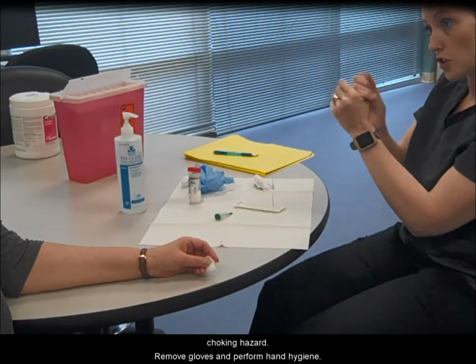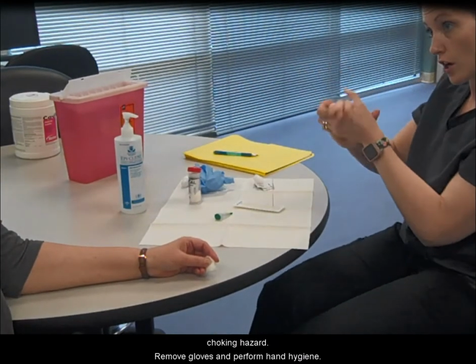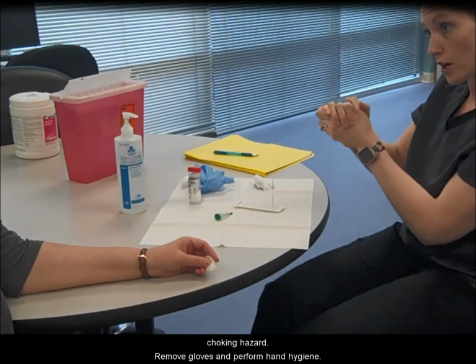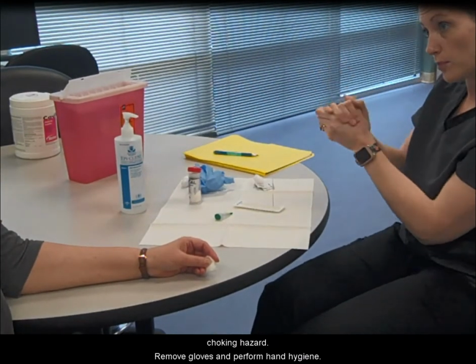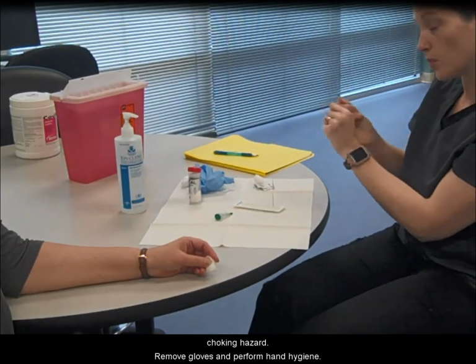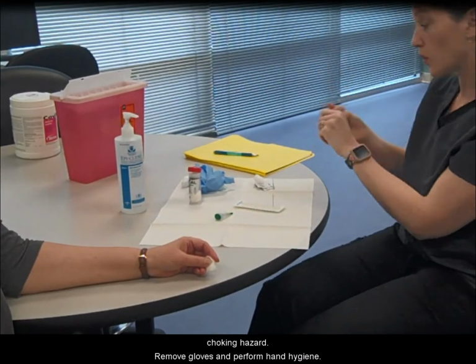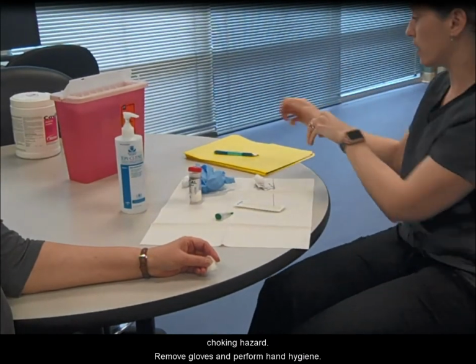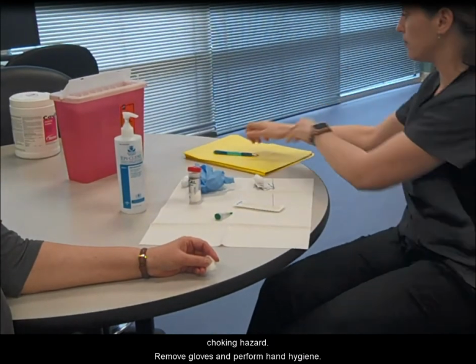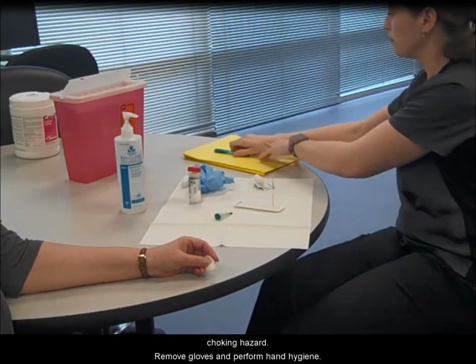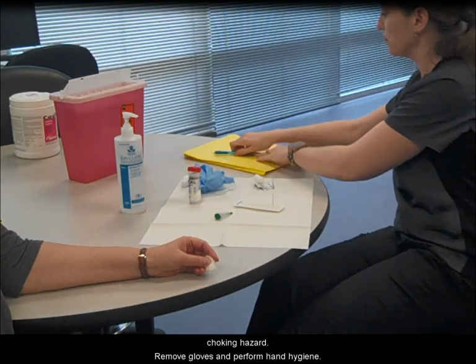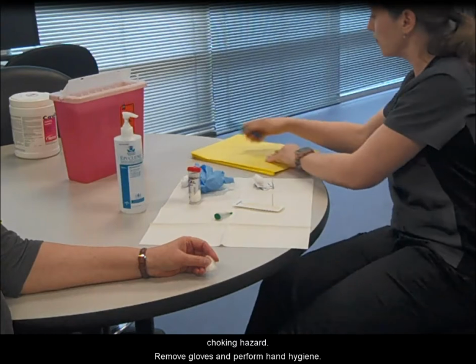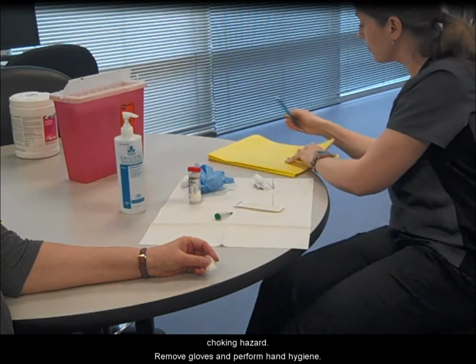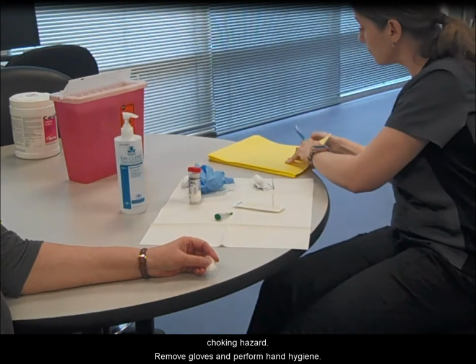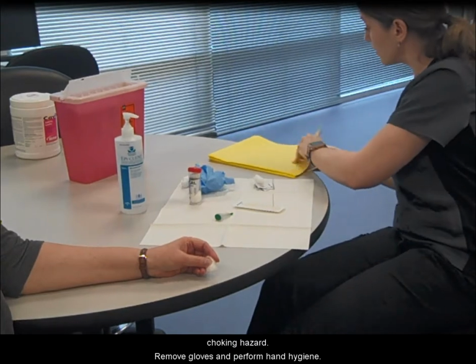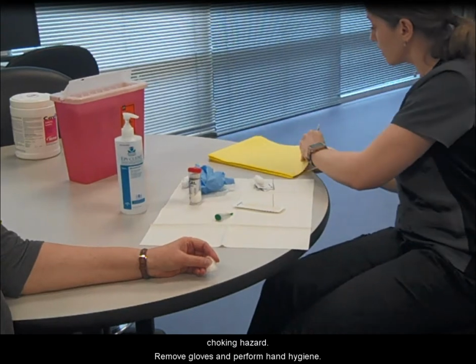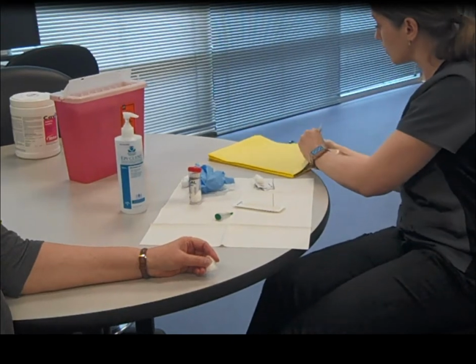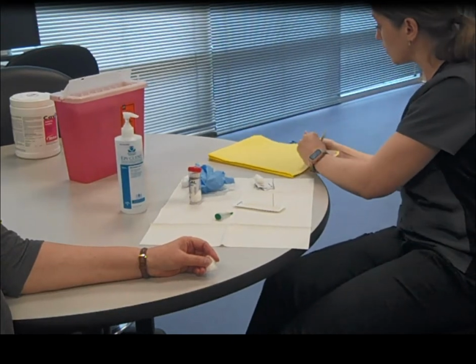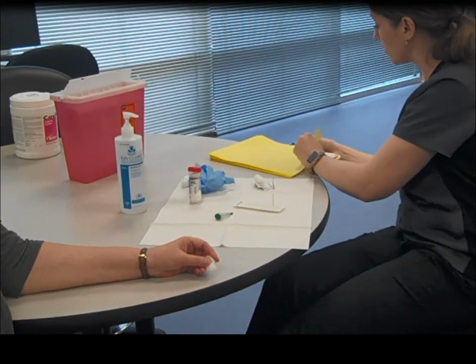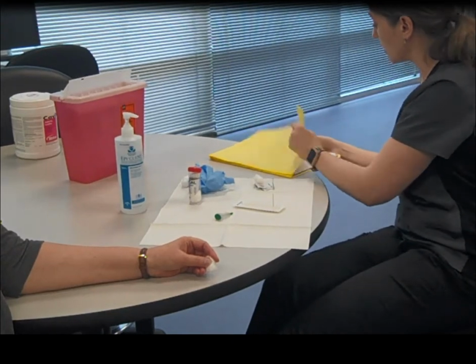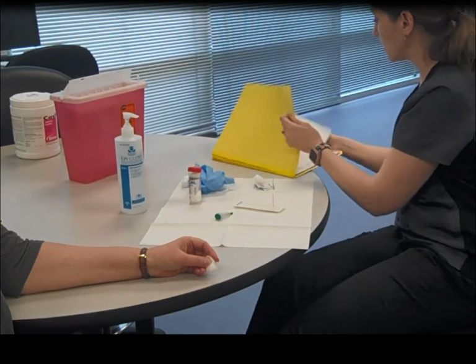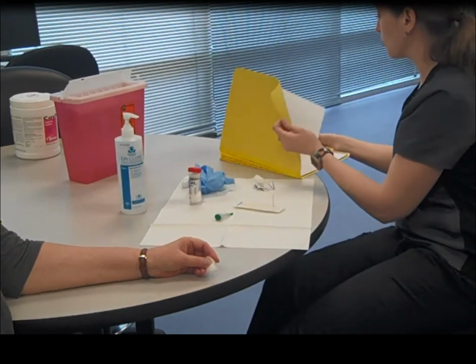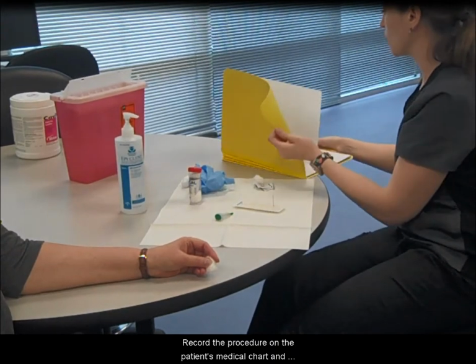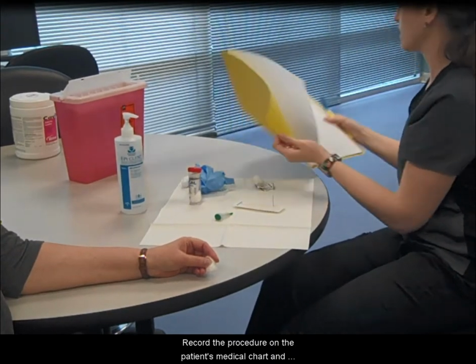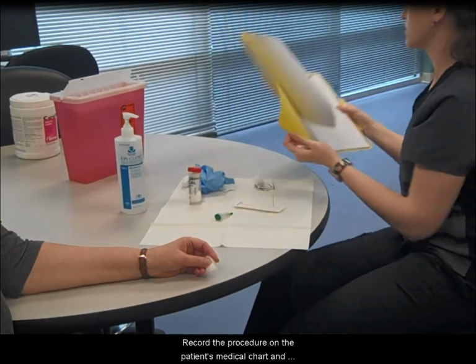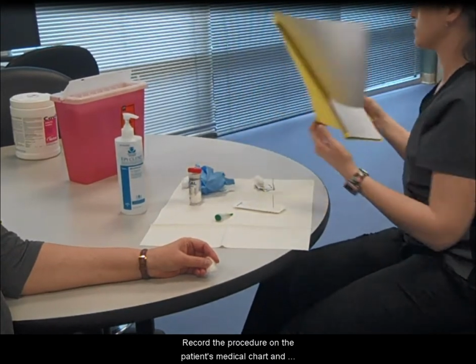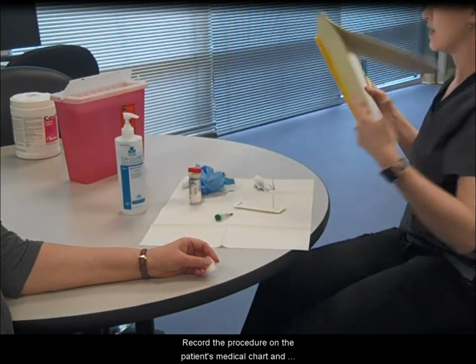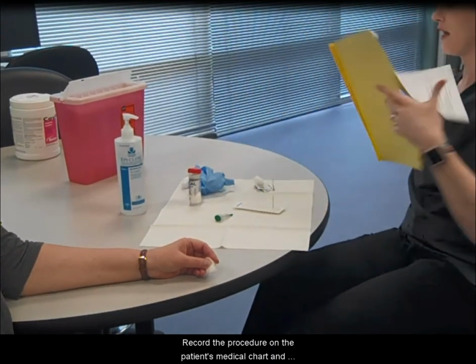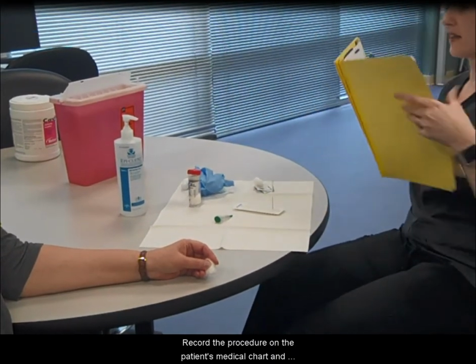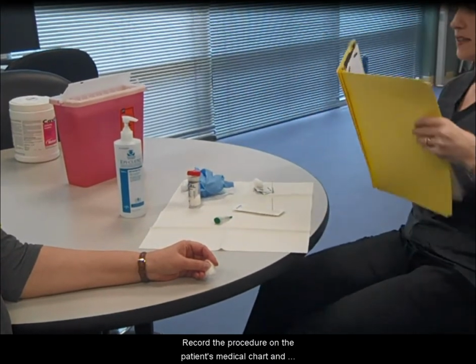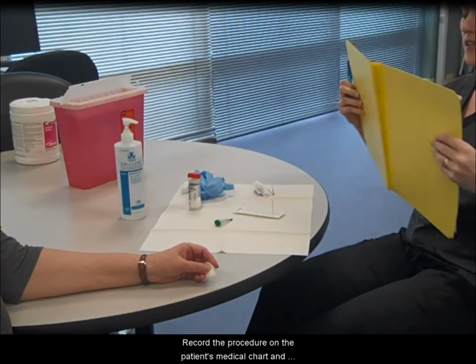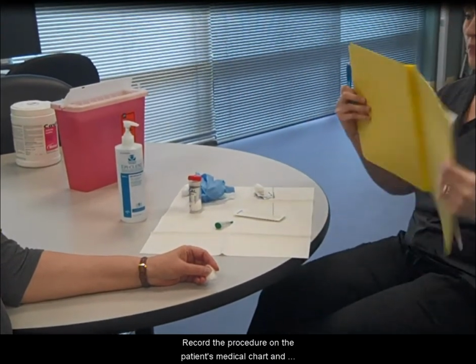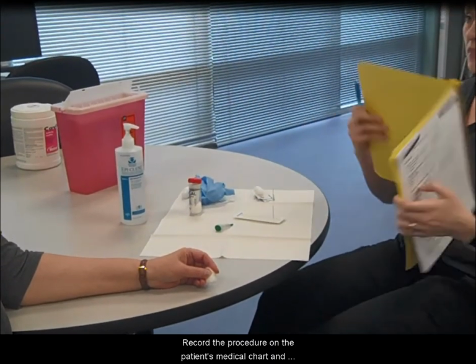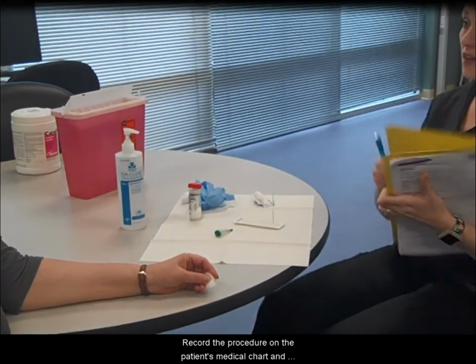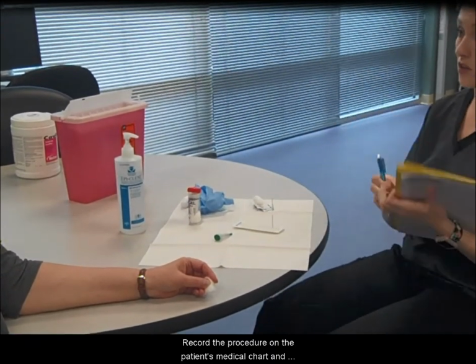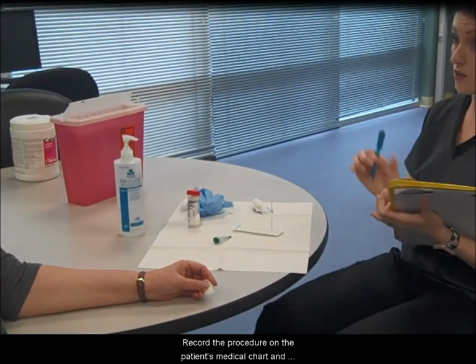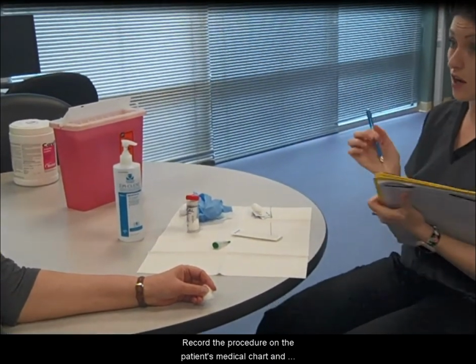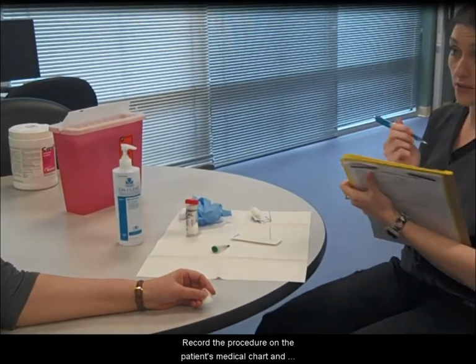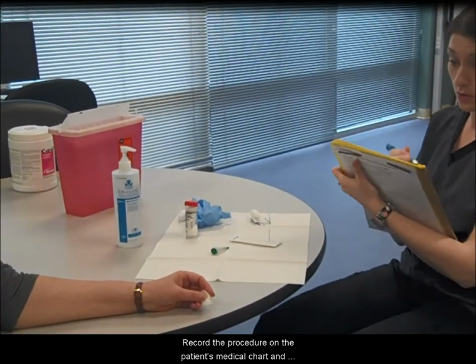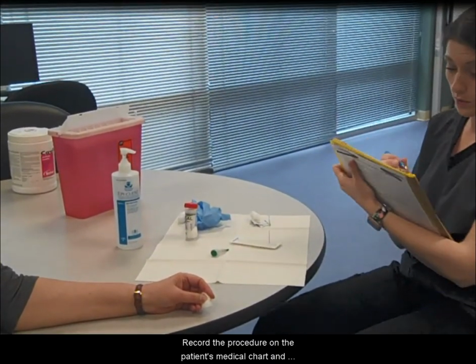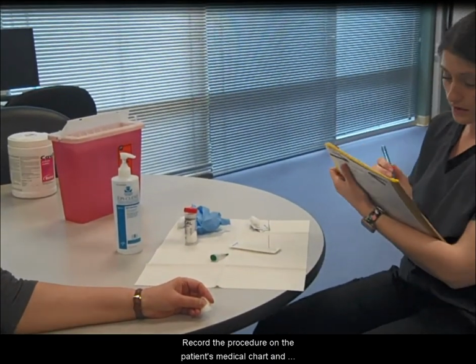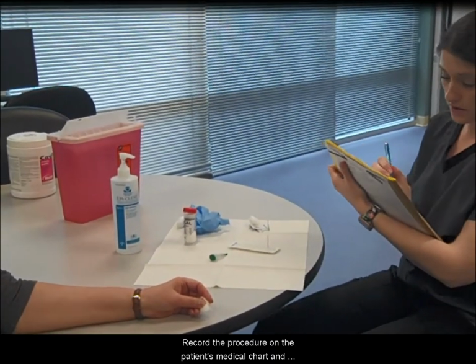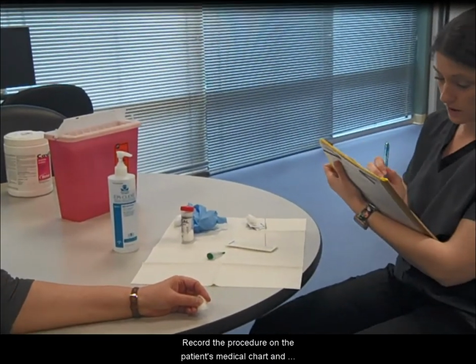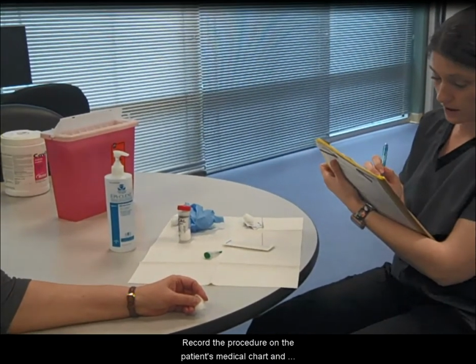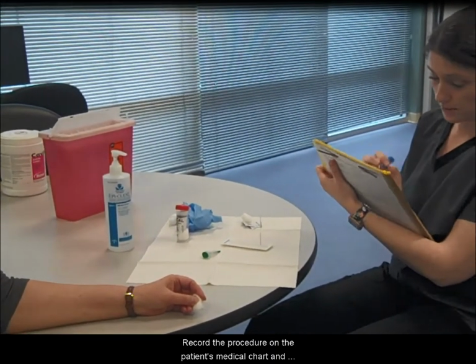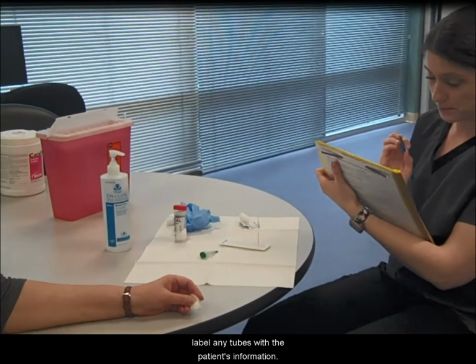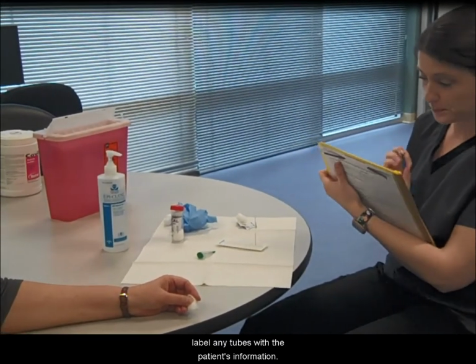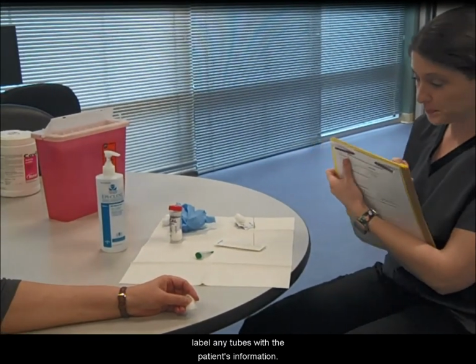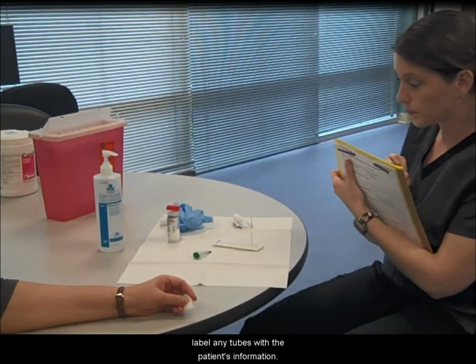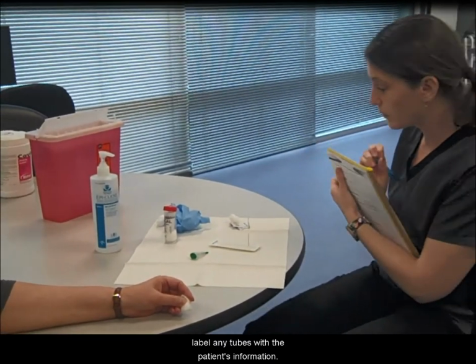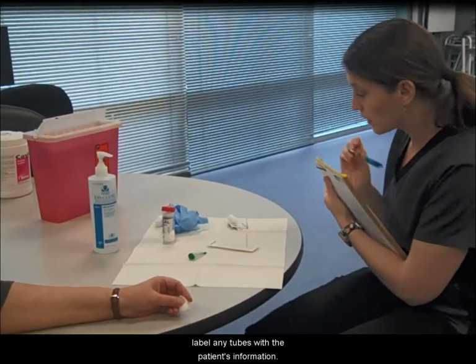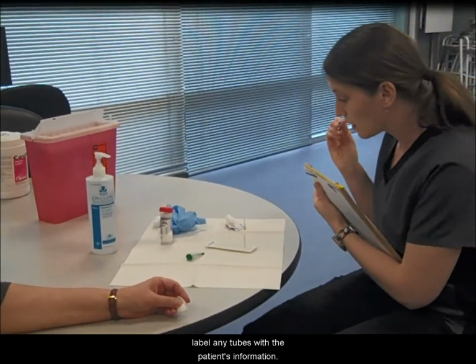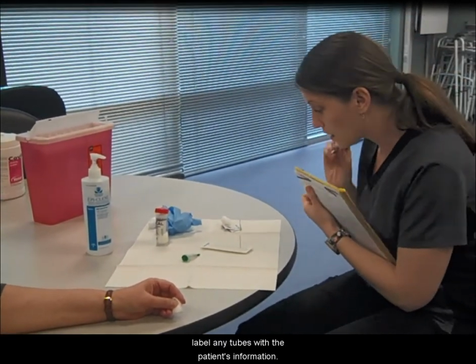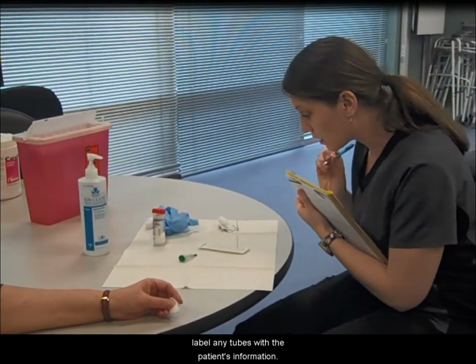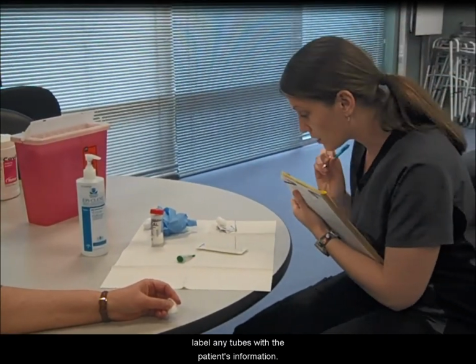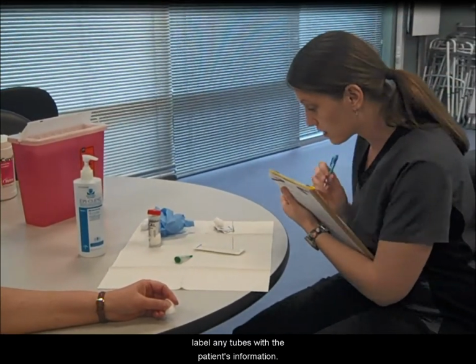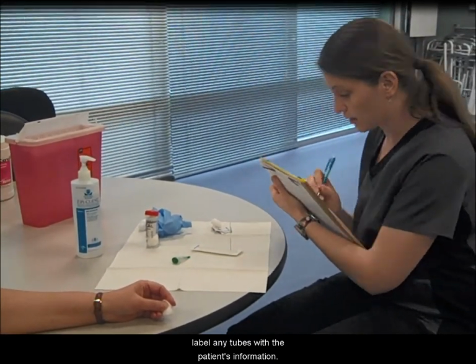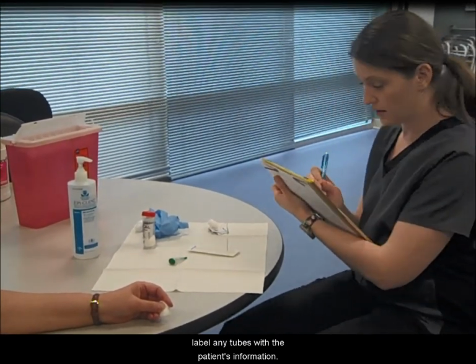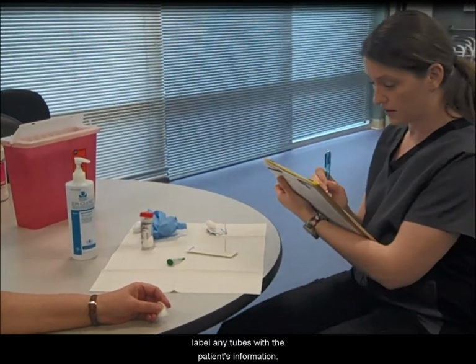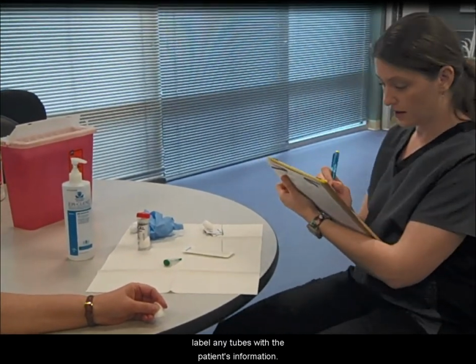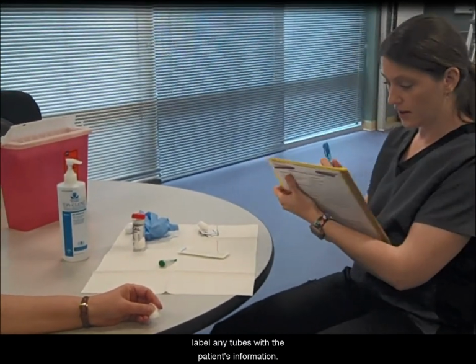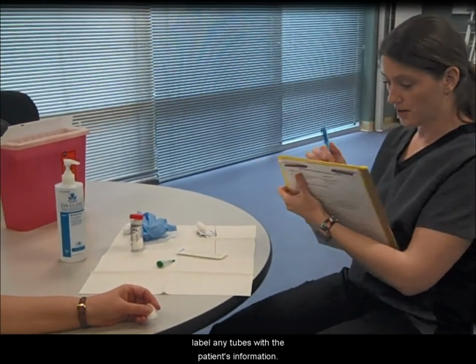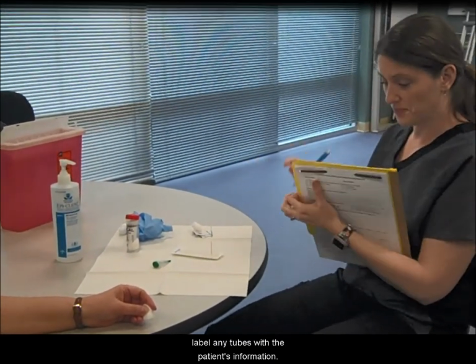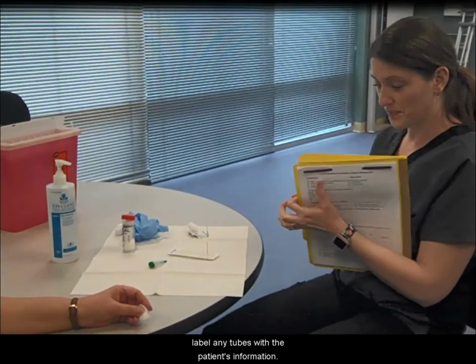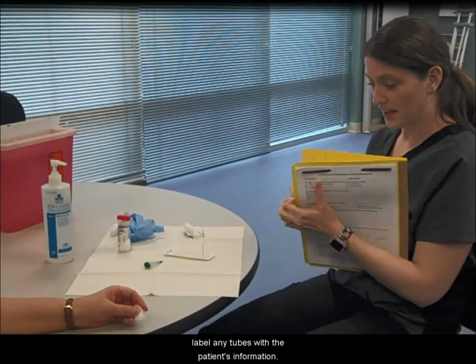Remove gloves and perform hand hygiene. Record the procedure on the patient's medical chart and label any tubes with the patient's information.